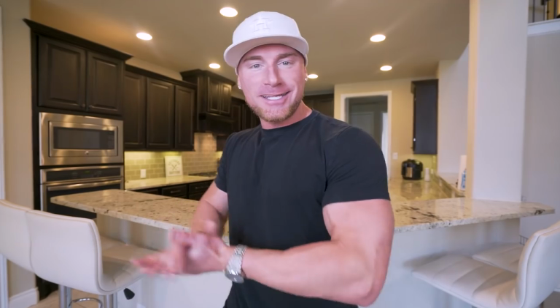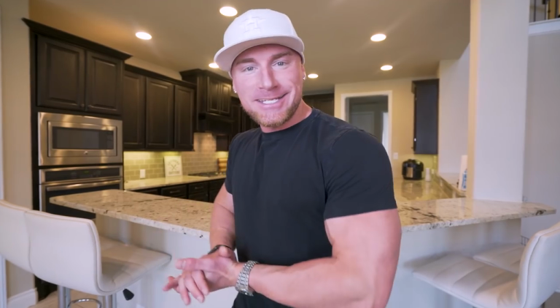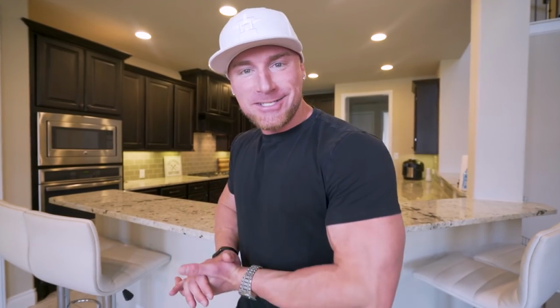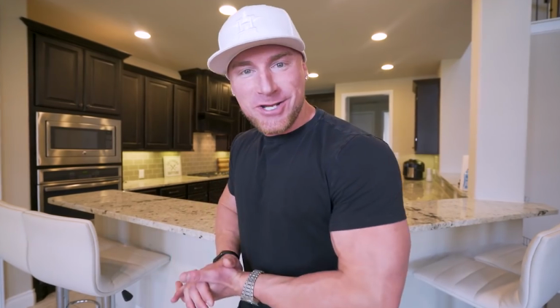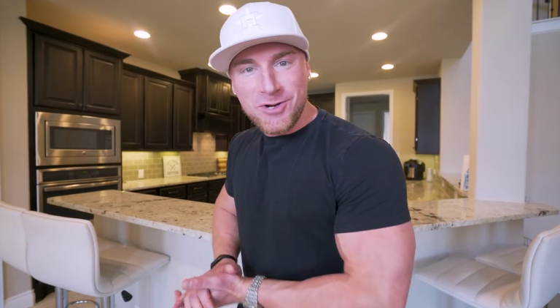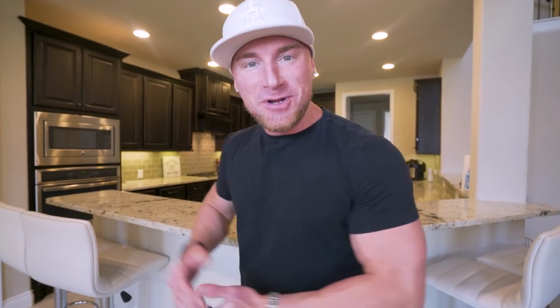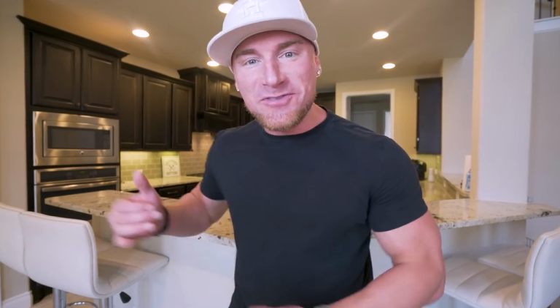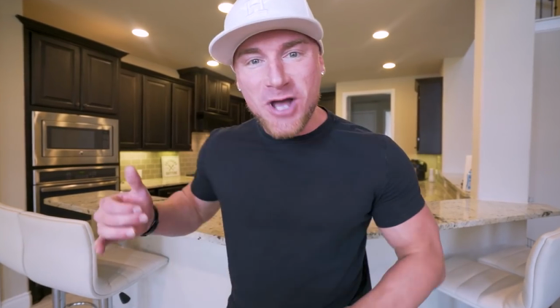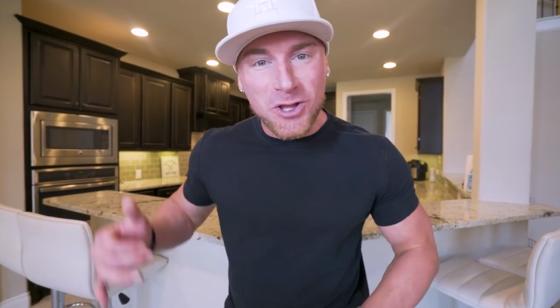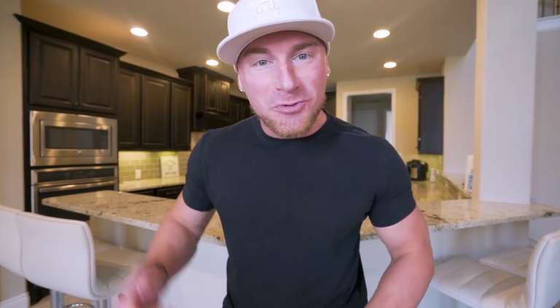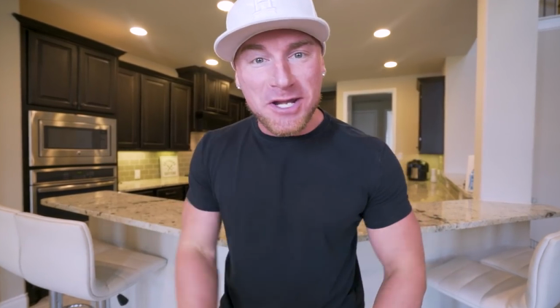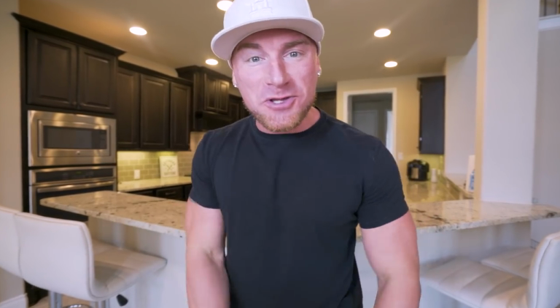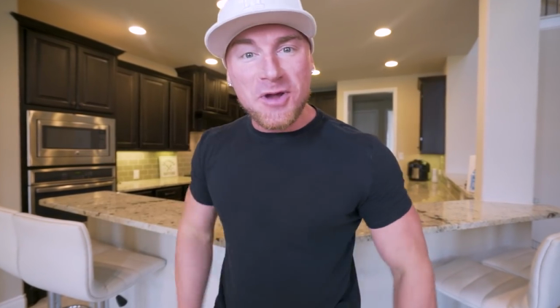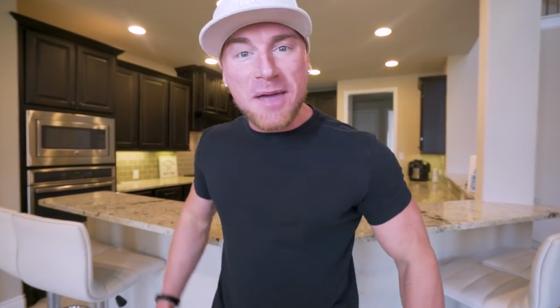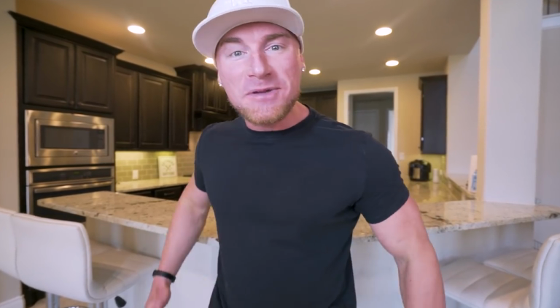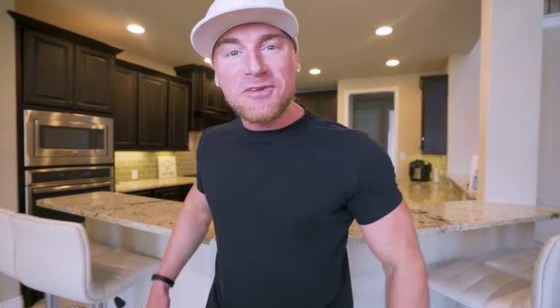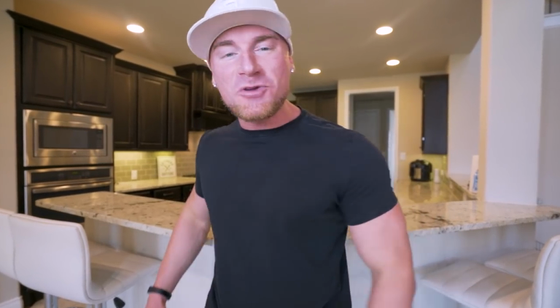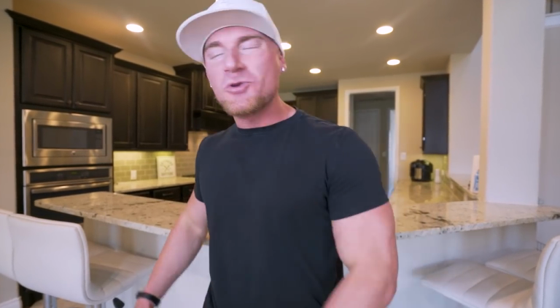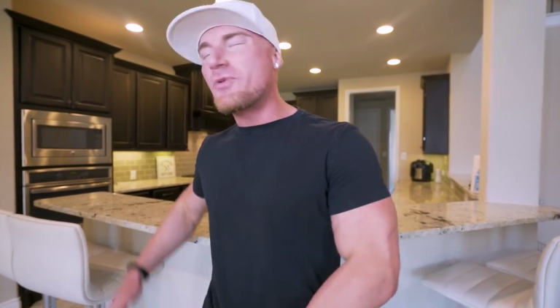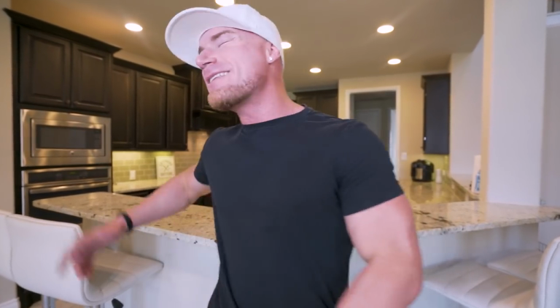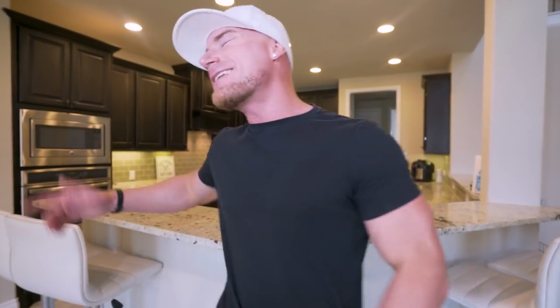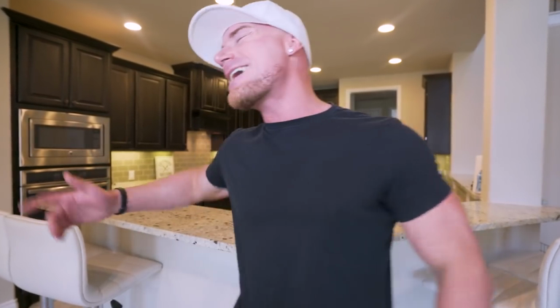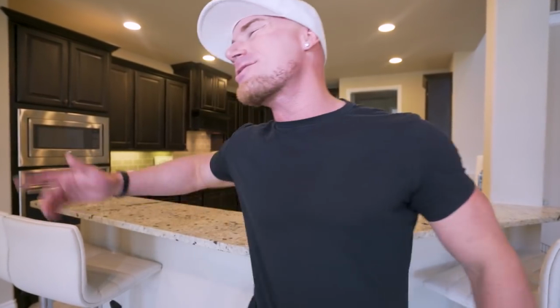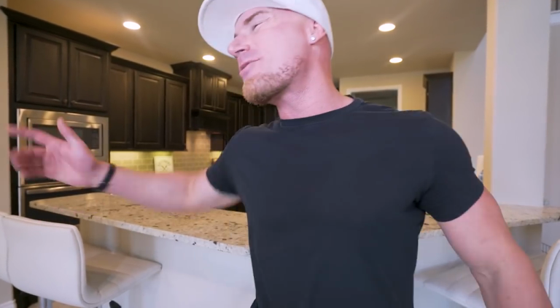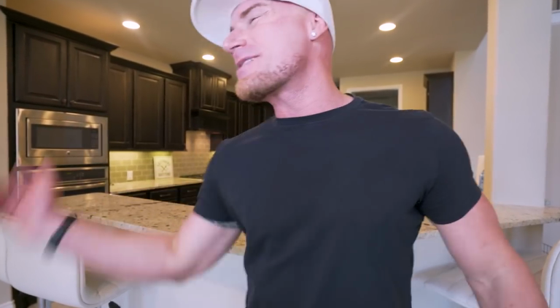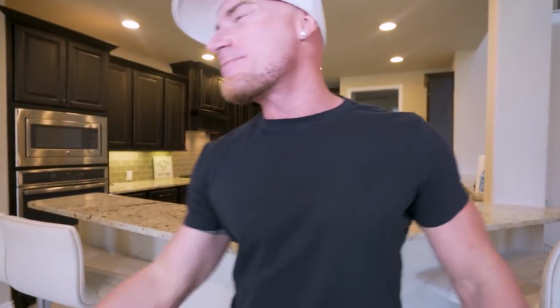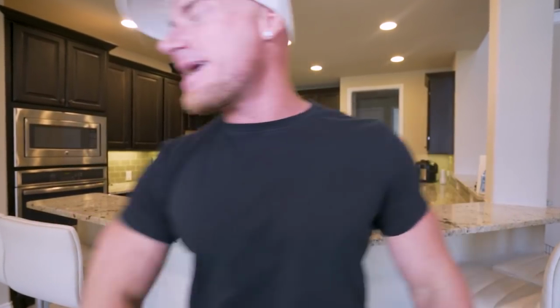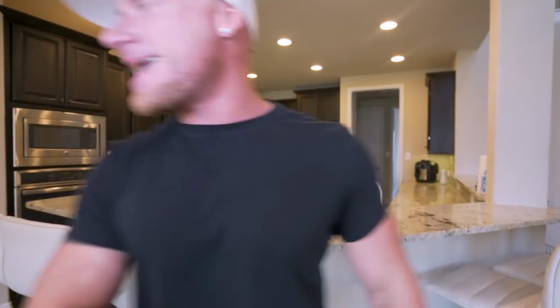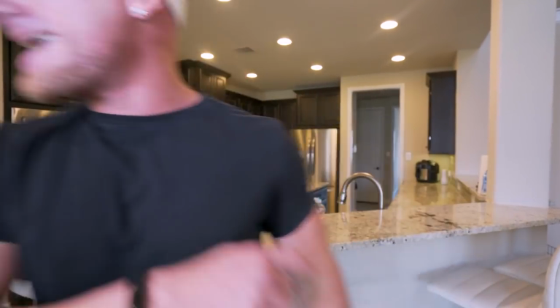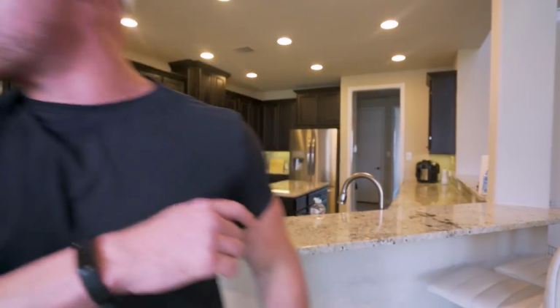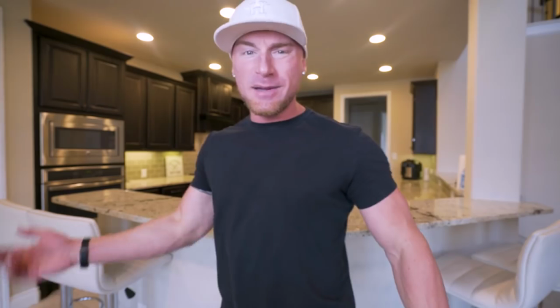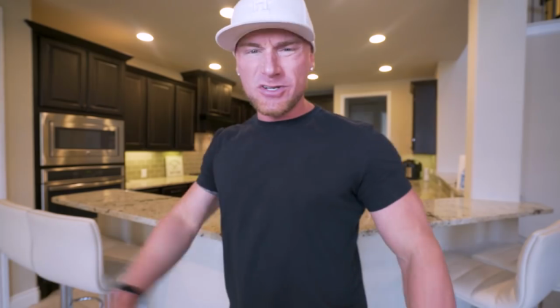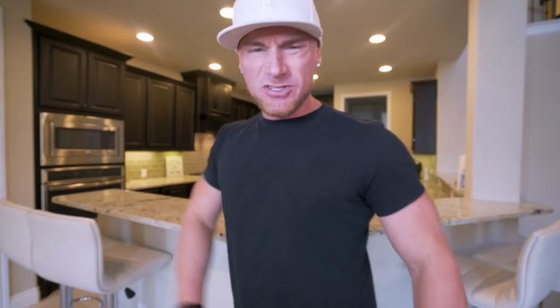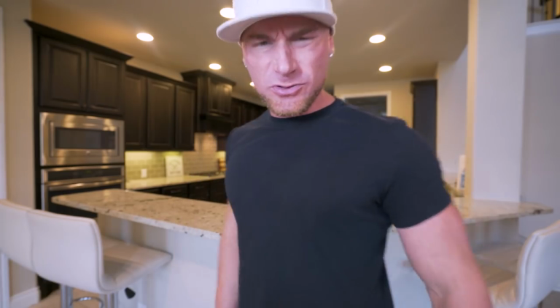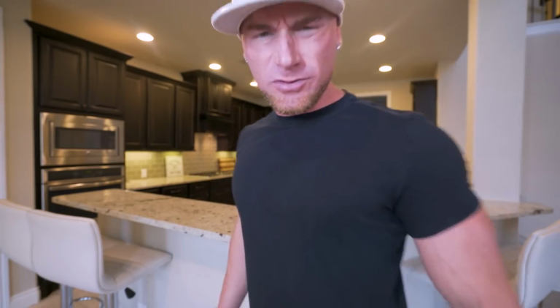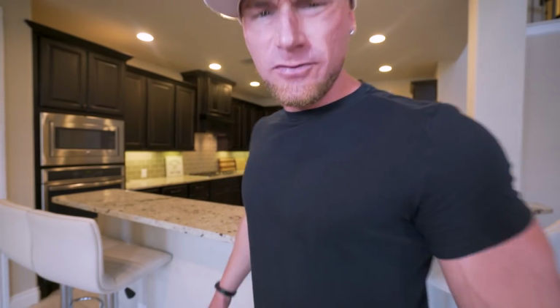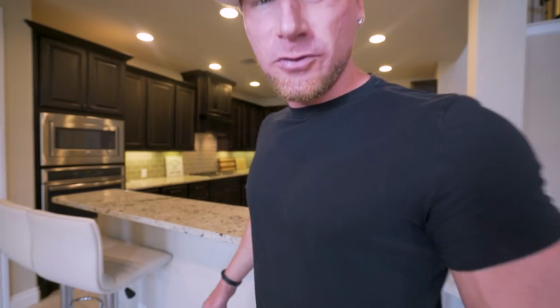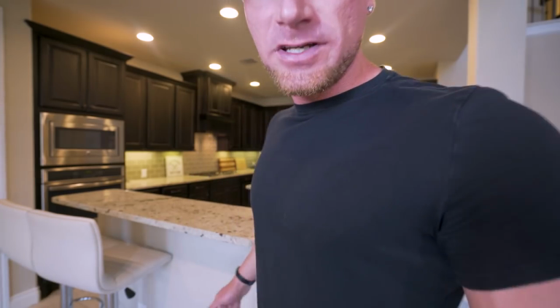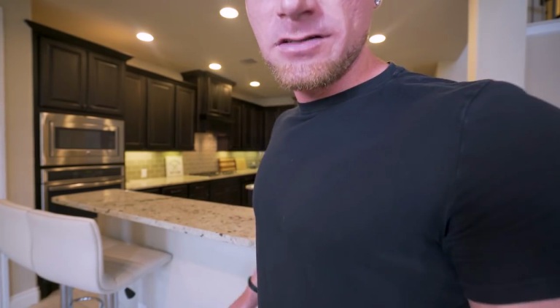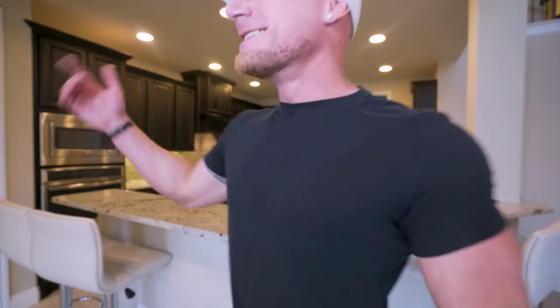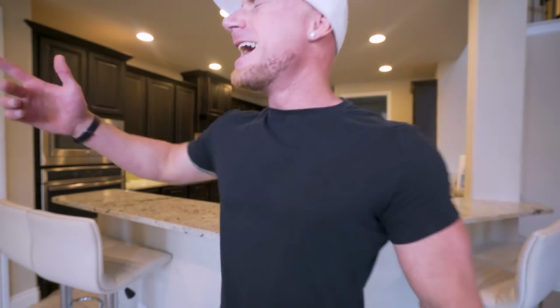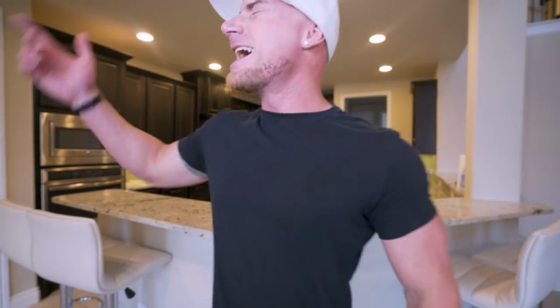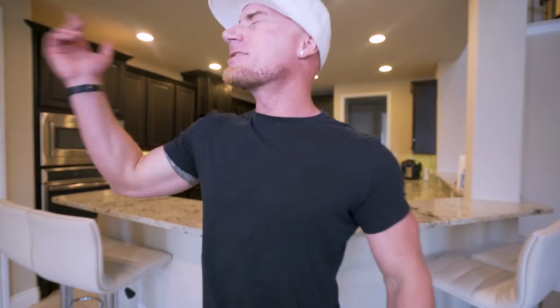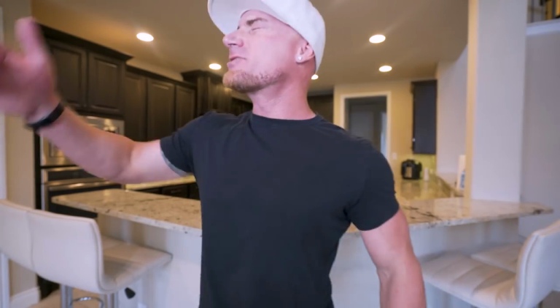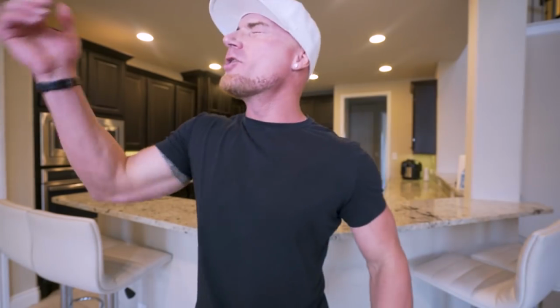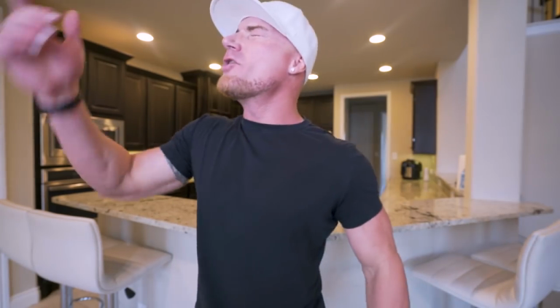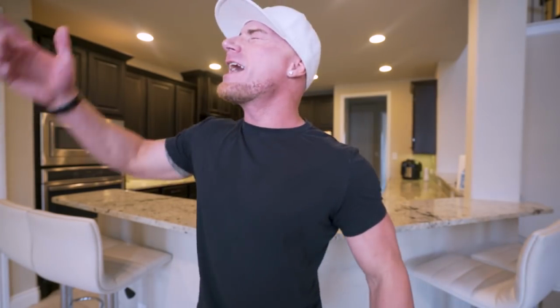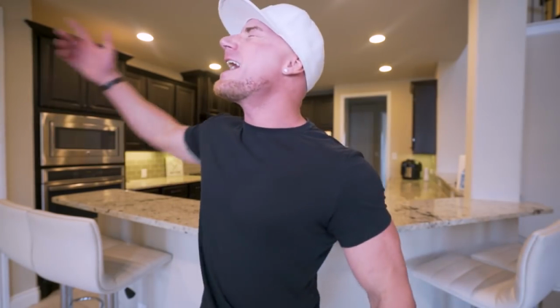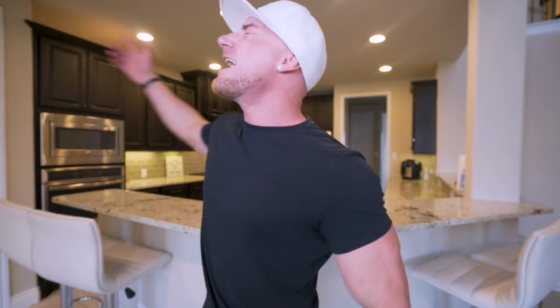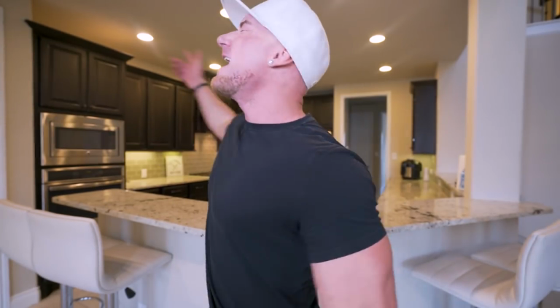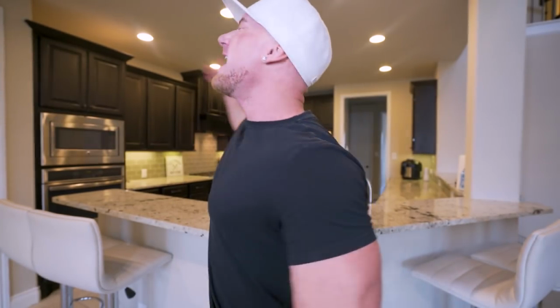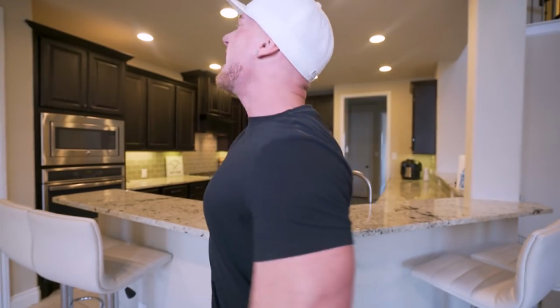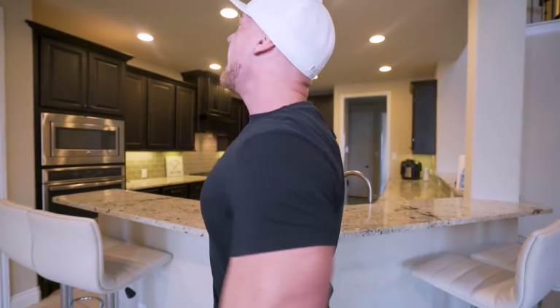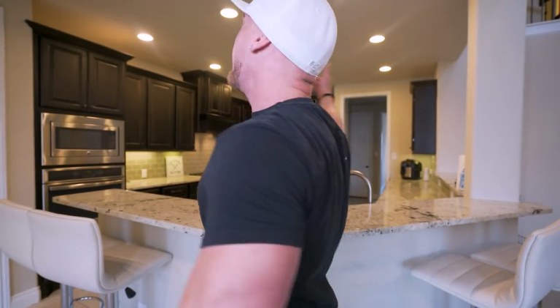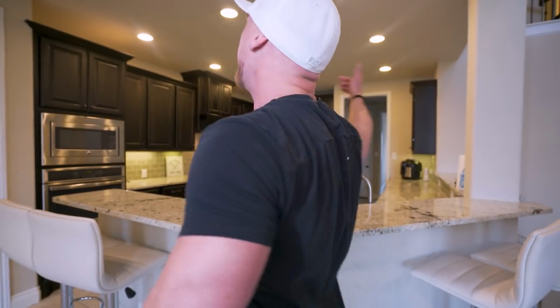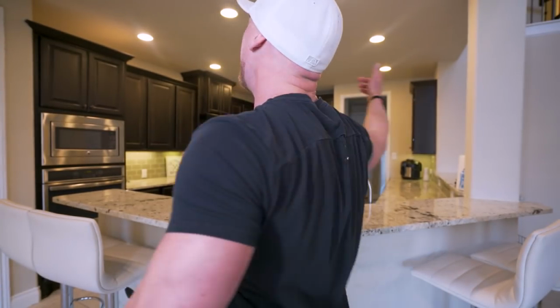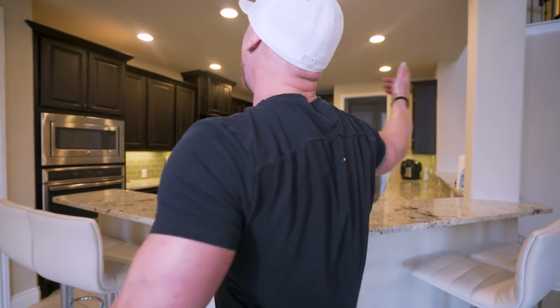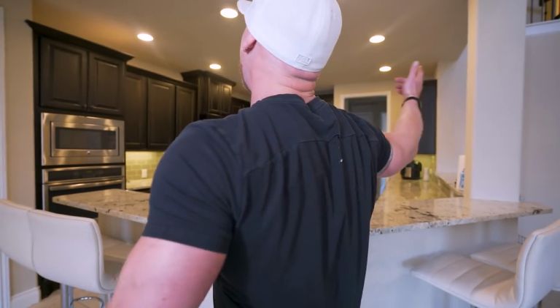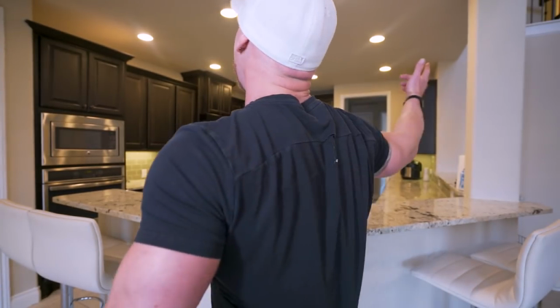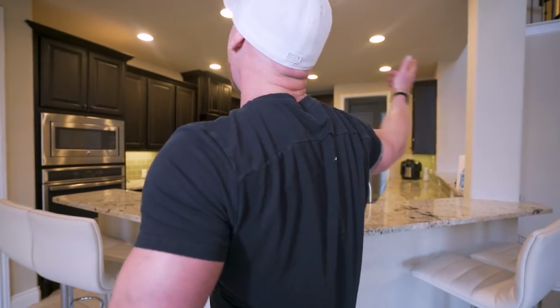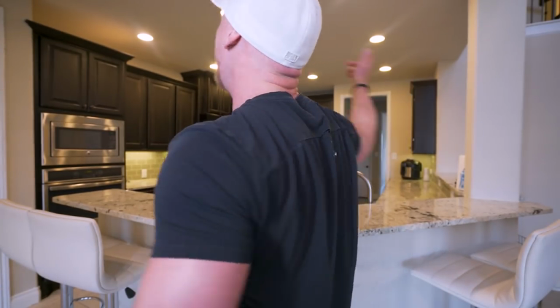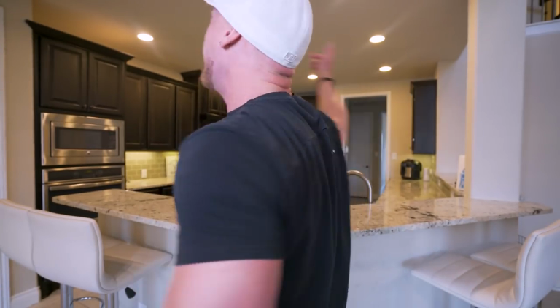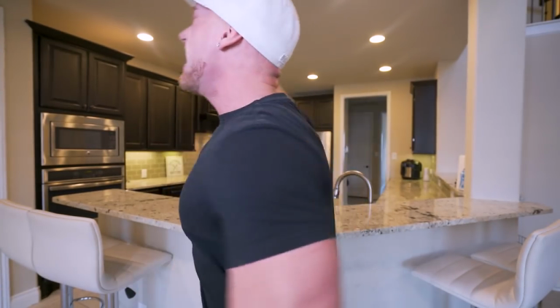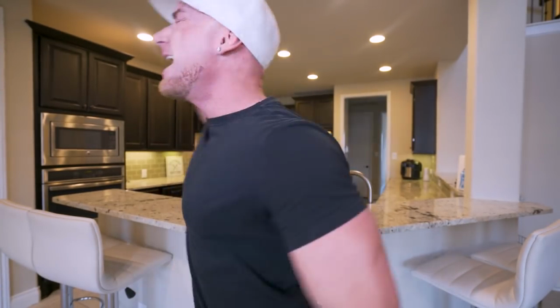All right ladies and gentlemen, if y'all are ready for another epic video underway, then as always I'm here to do it for you. Let's do it!